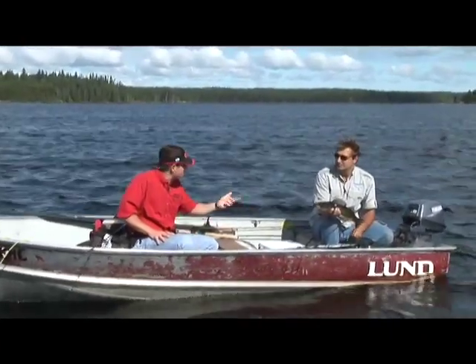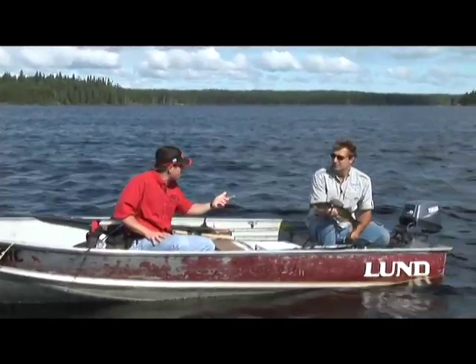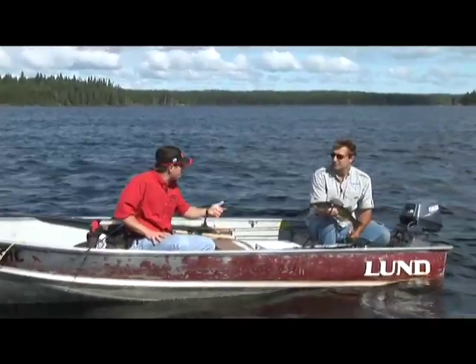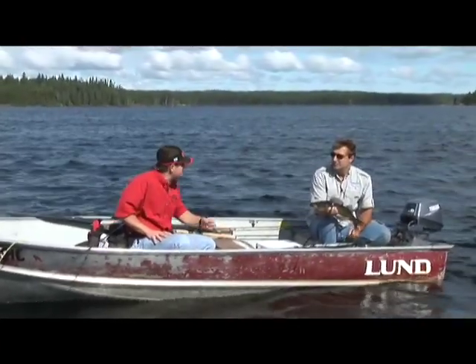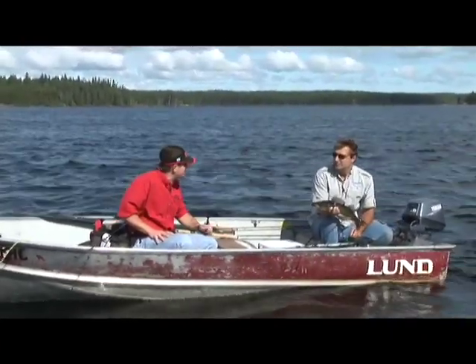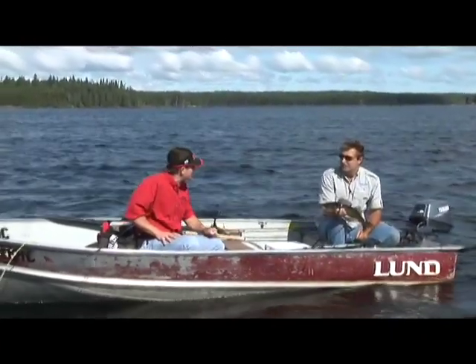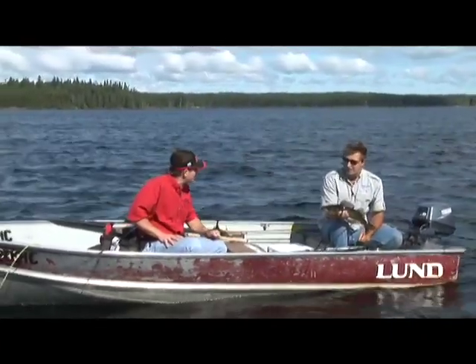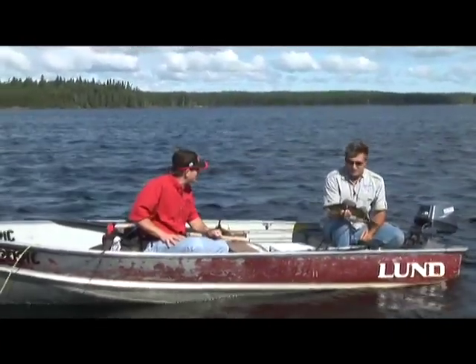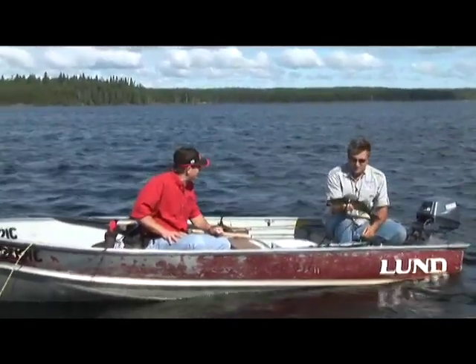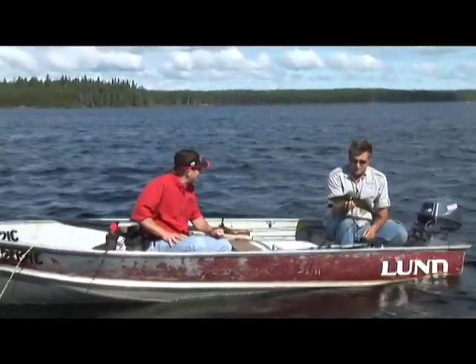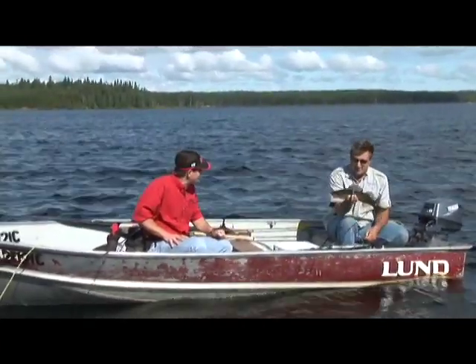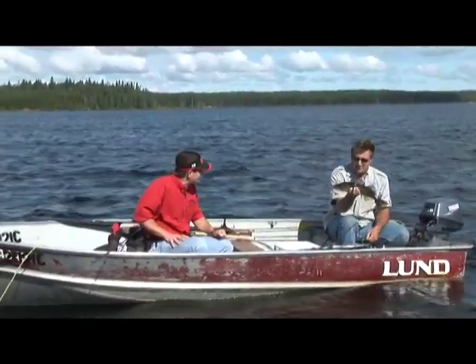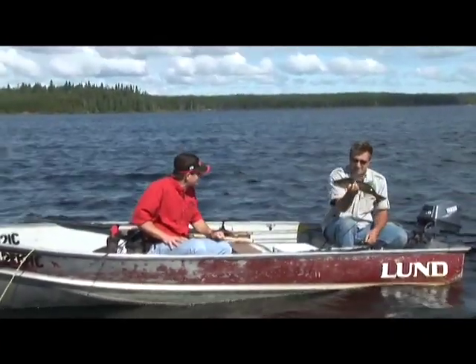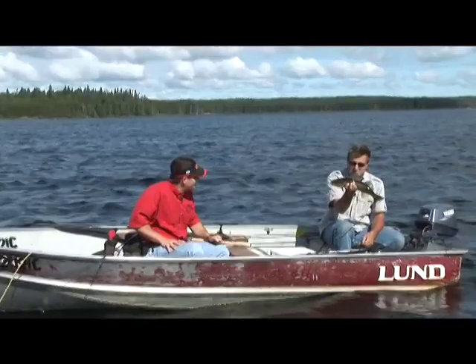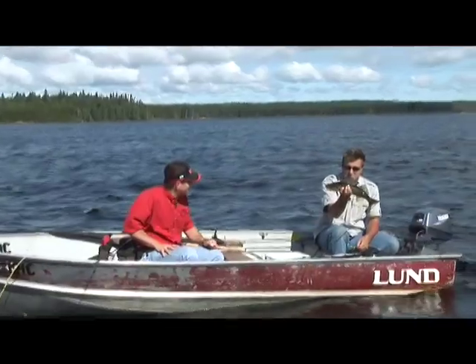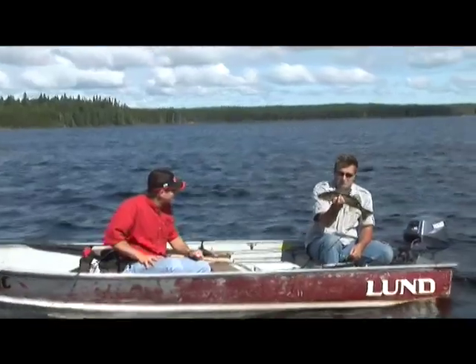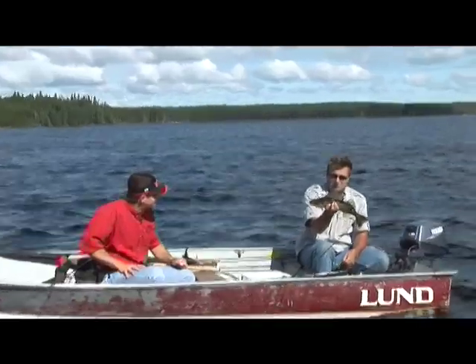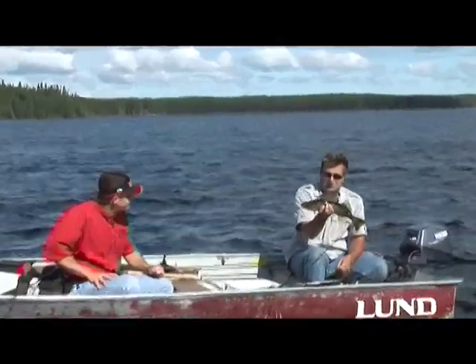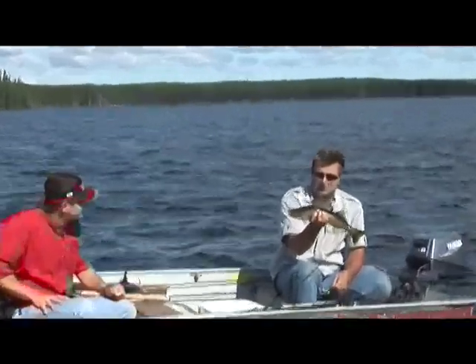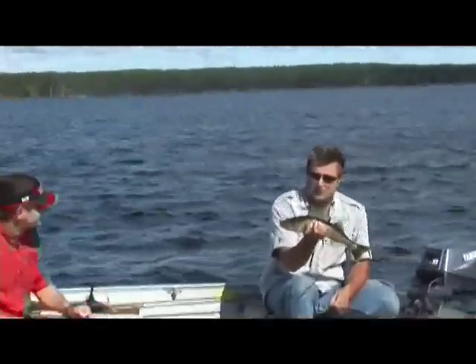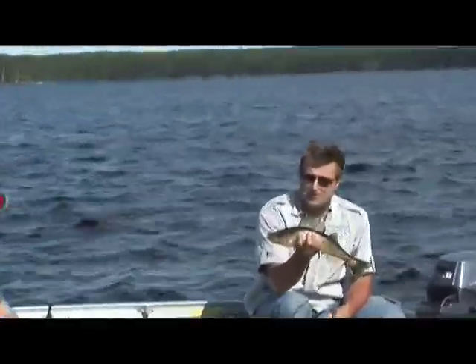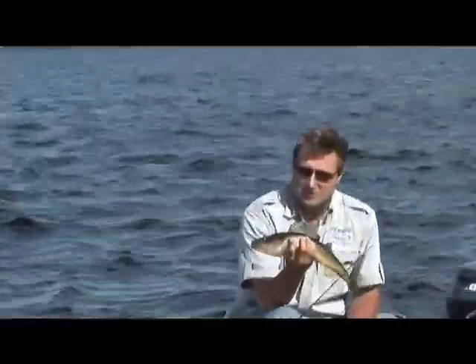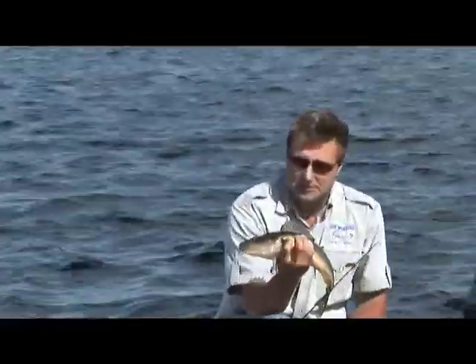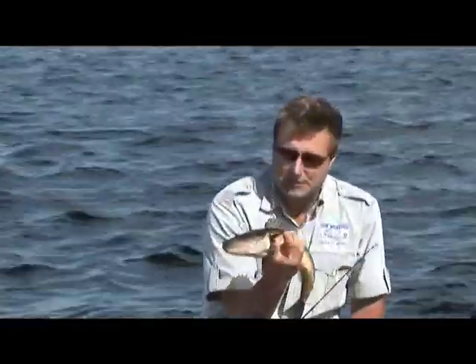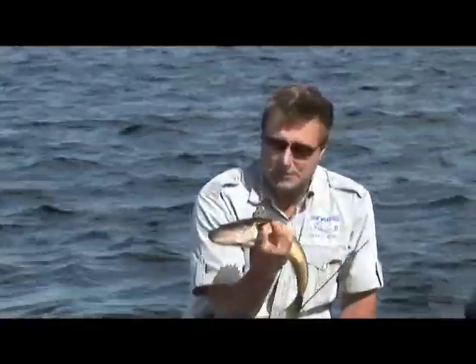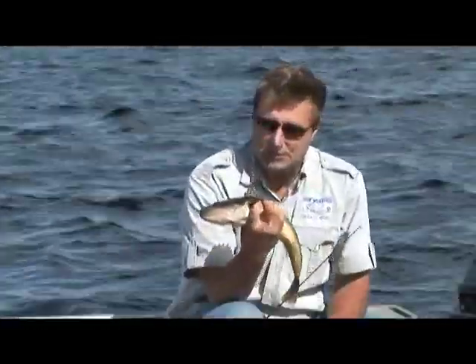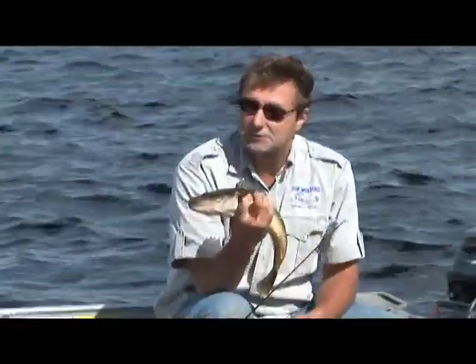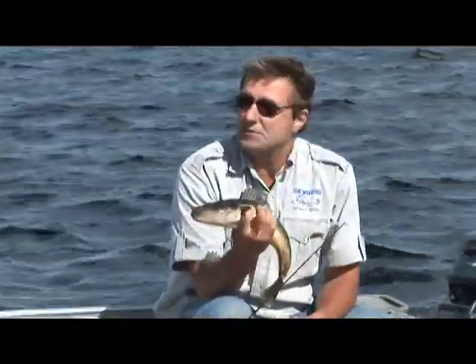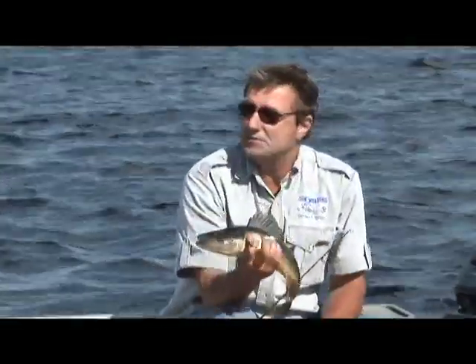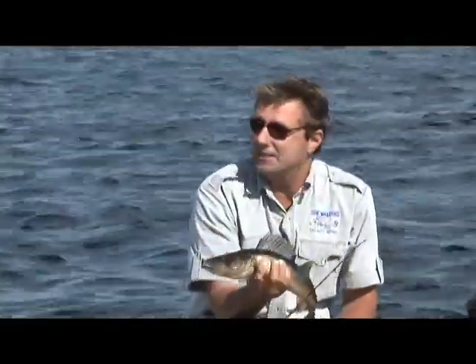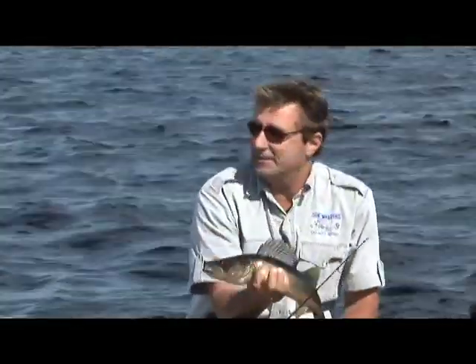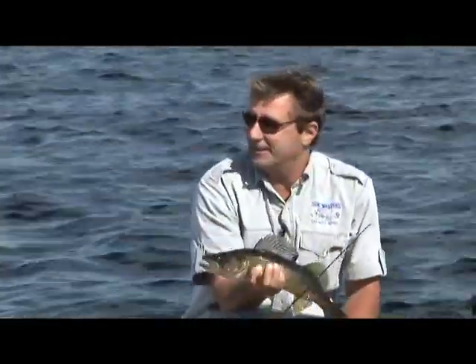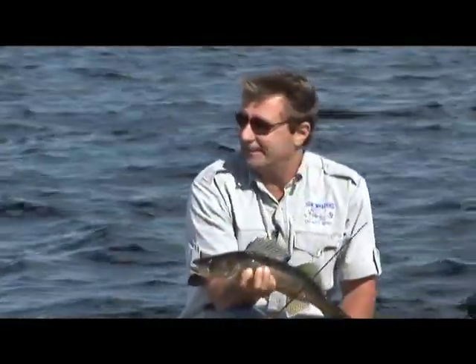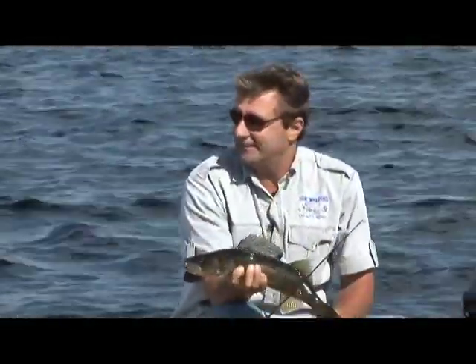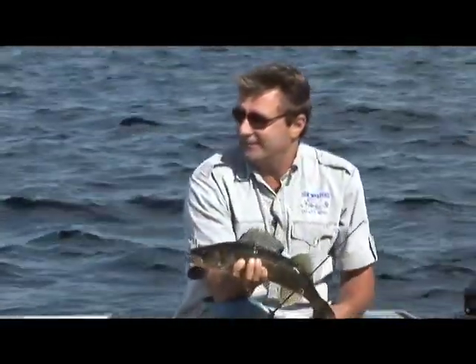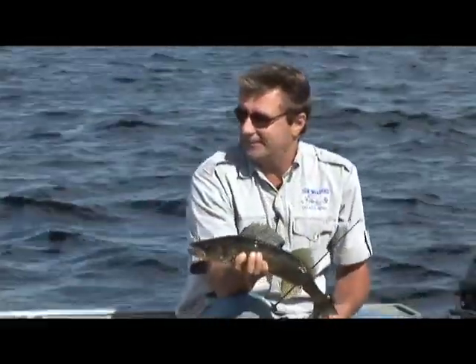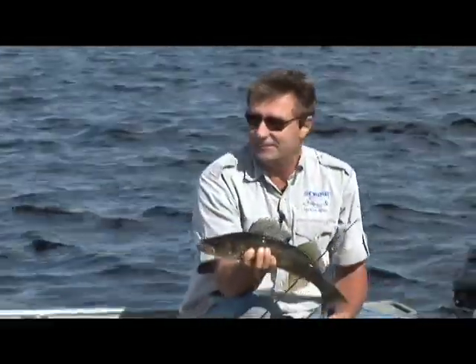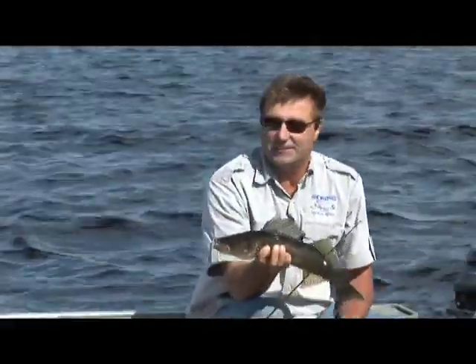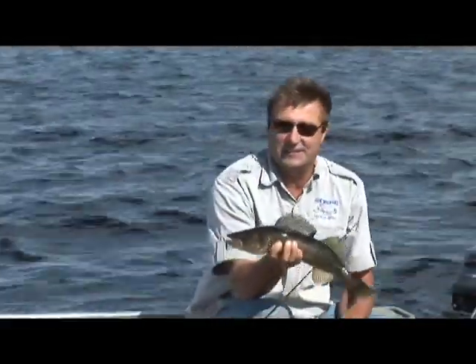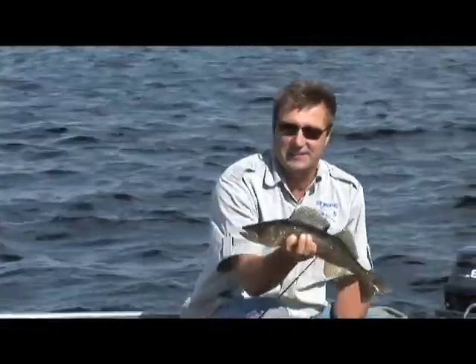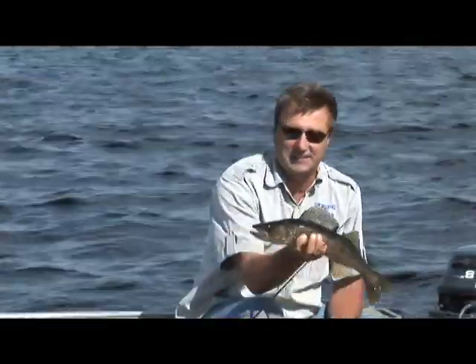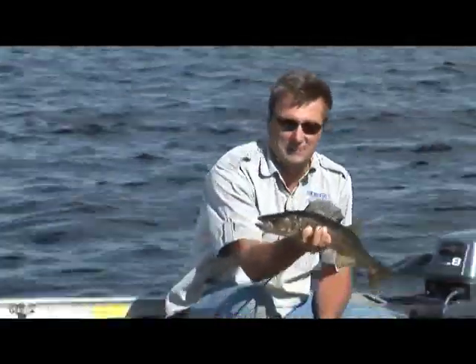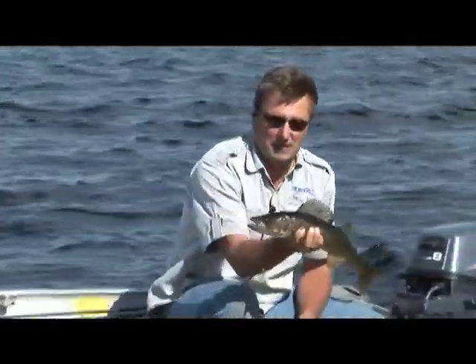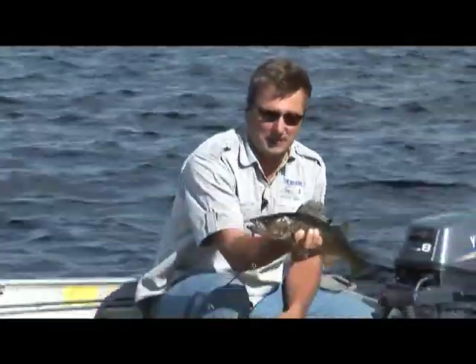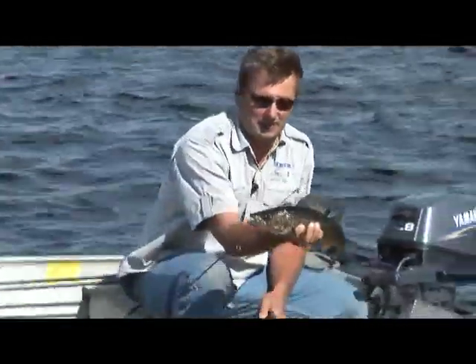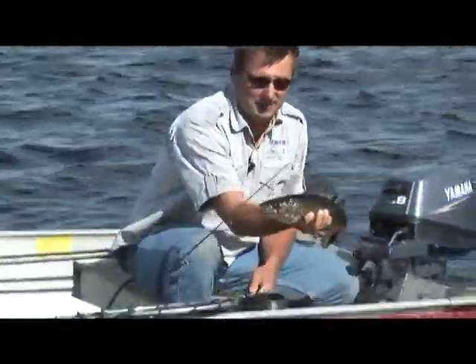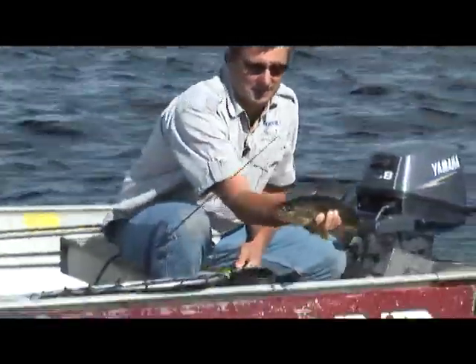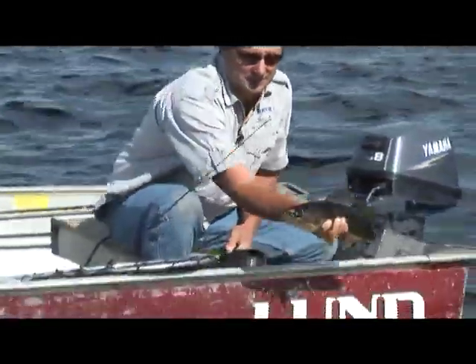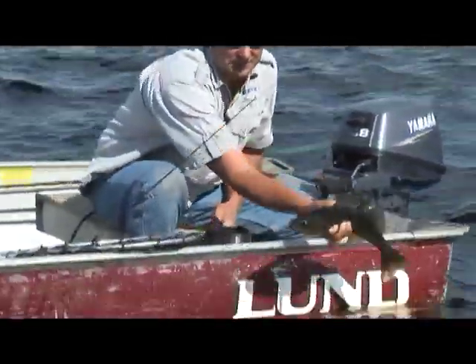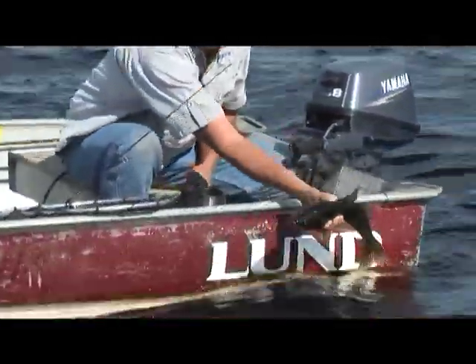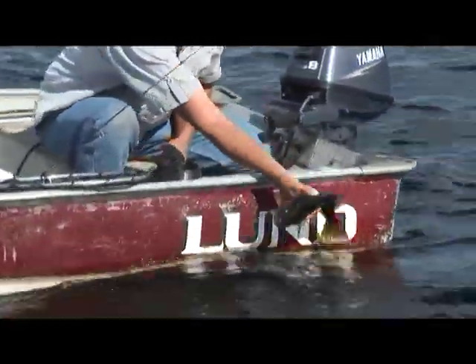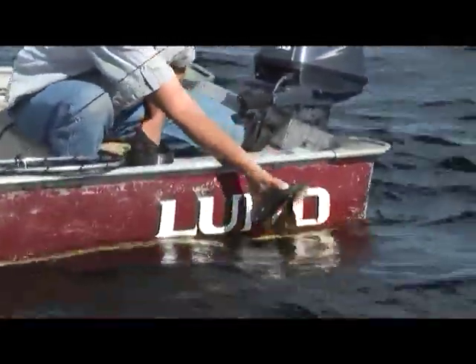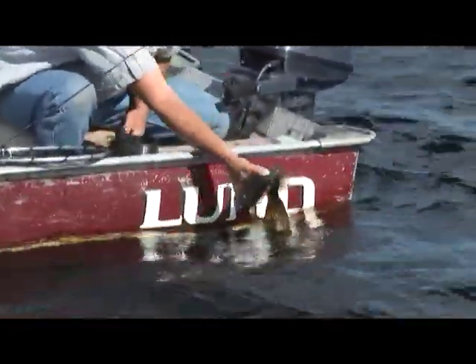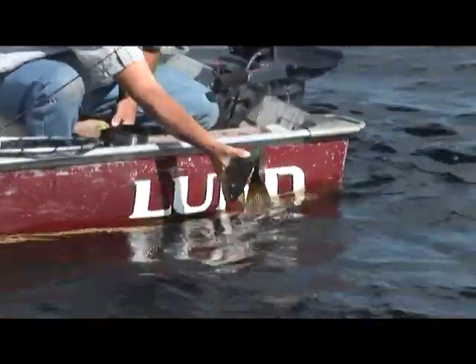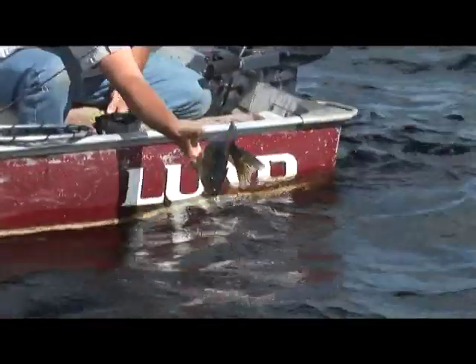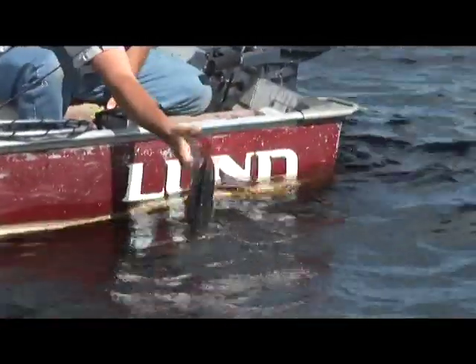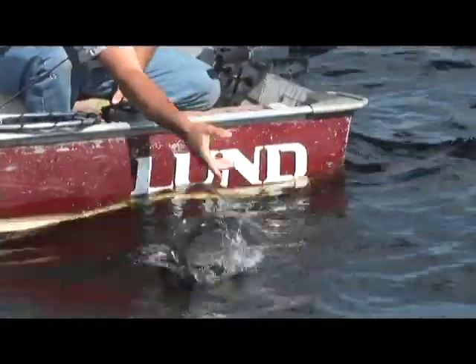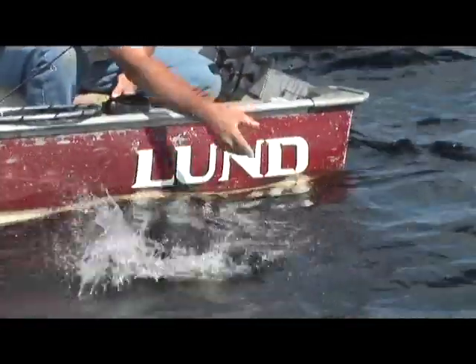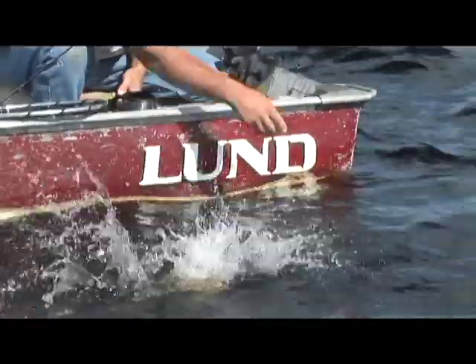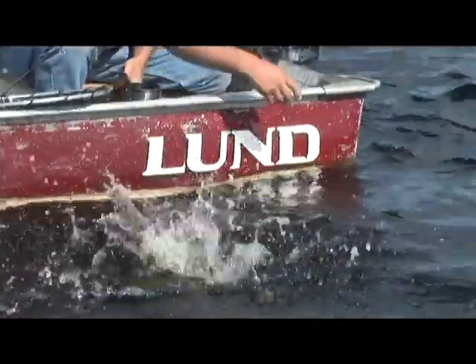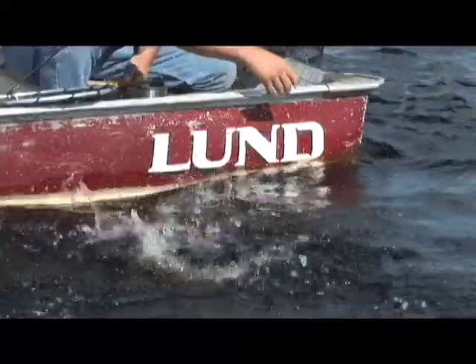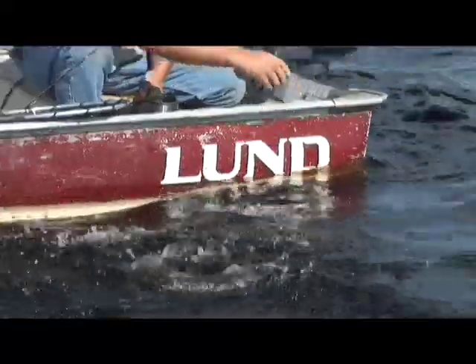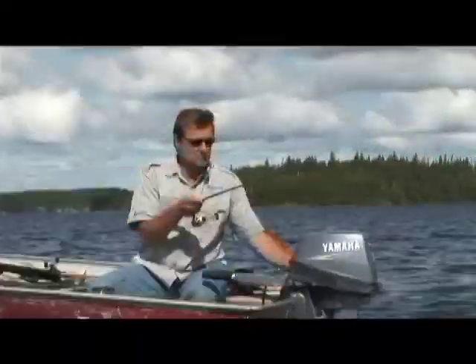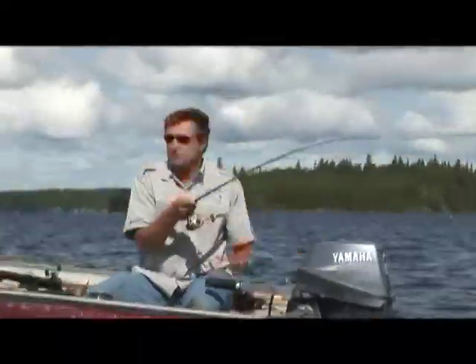That's a great way to start it out. Beautiful fish on a beautiful sunny day. Couldn't get any better. Just send her back to where she came from.